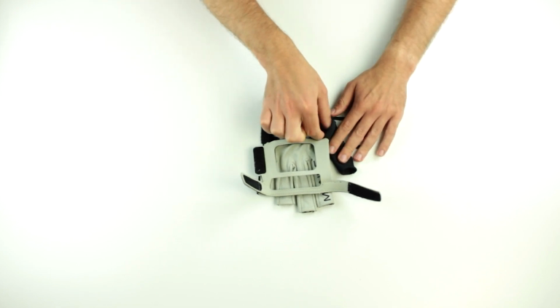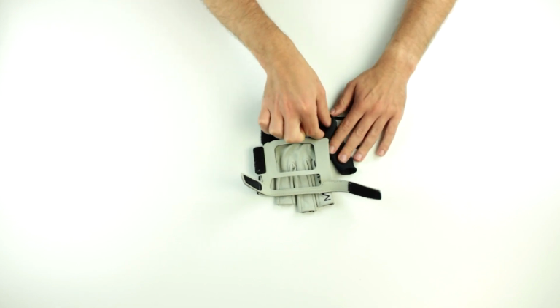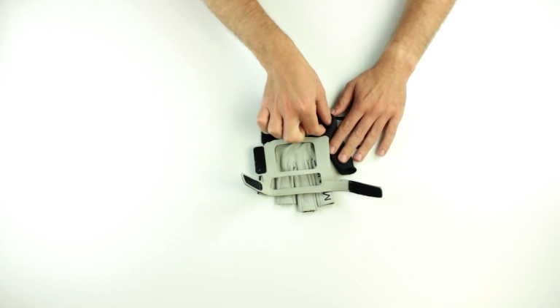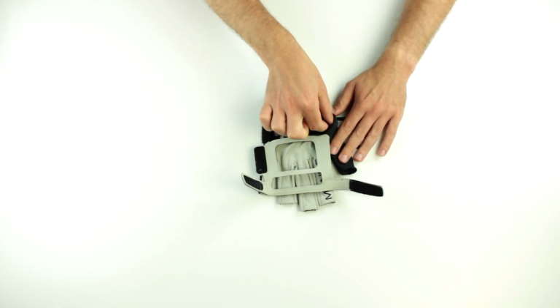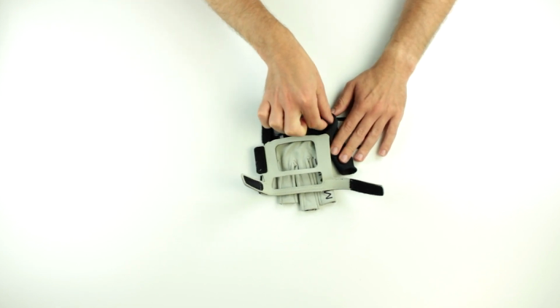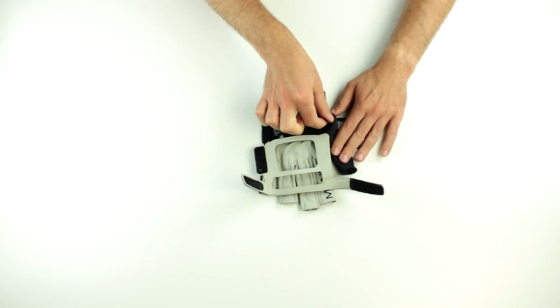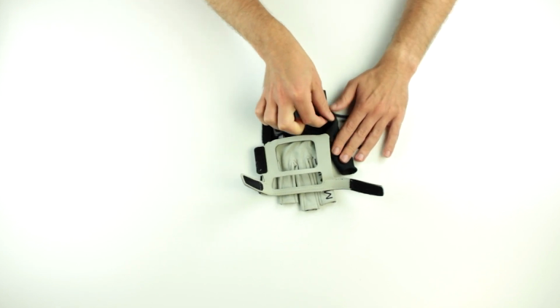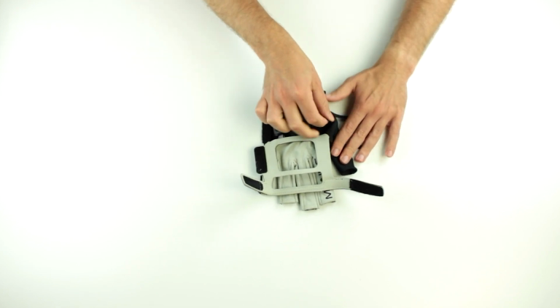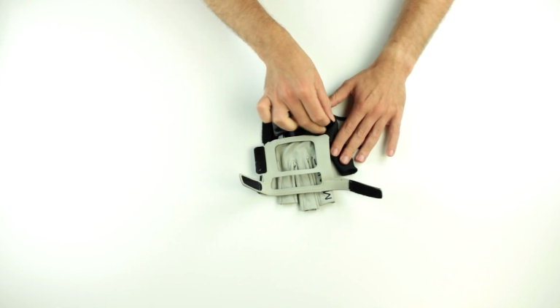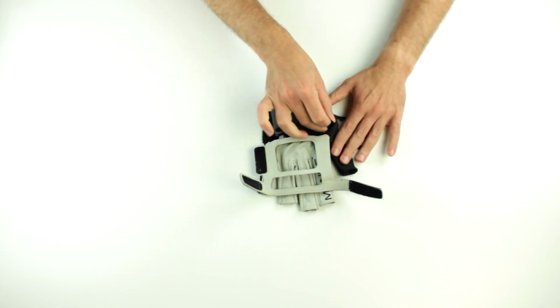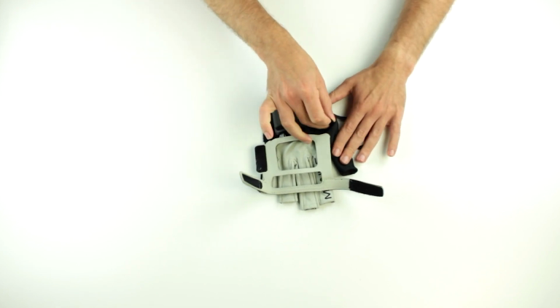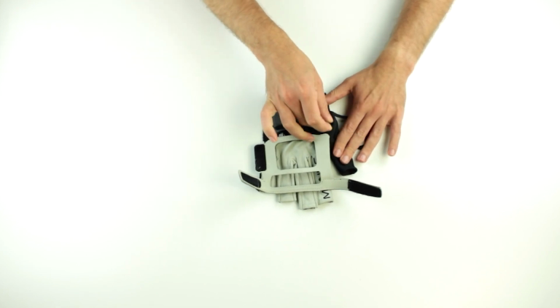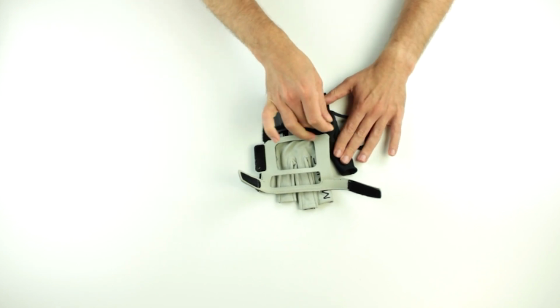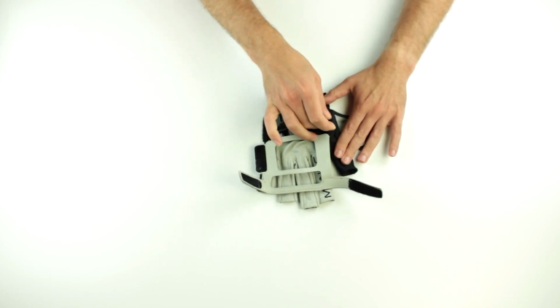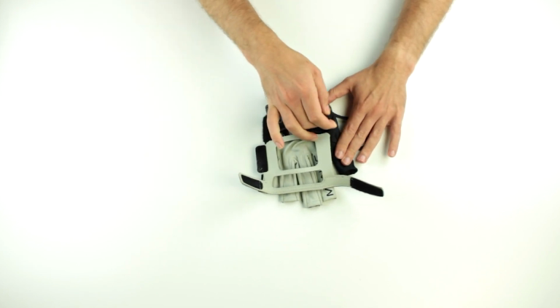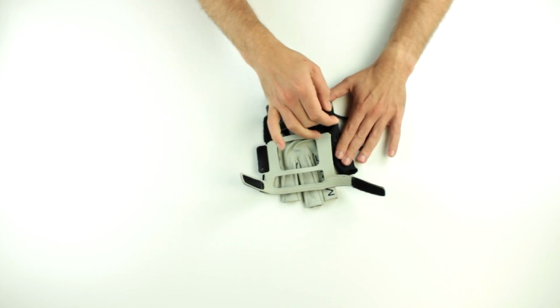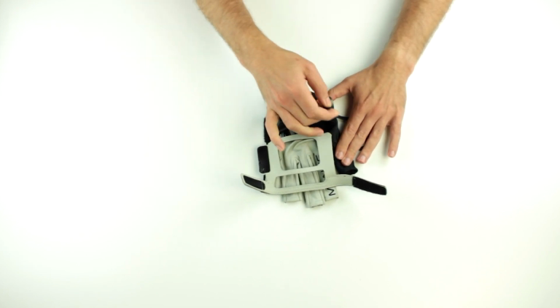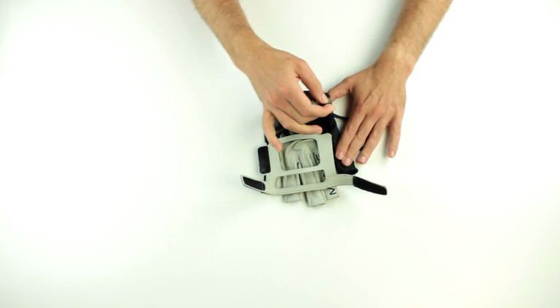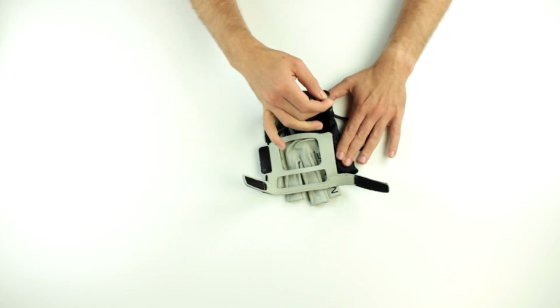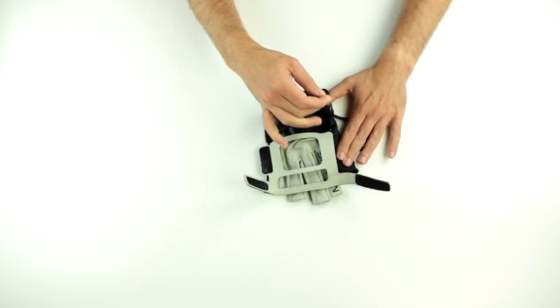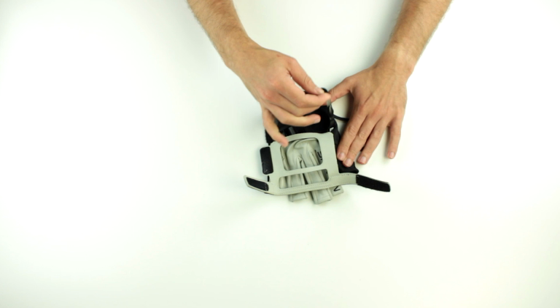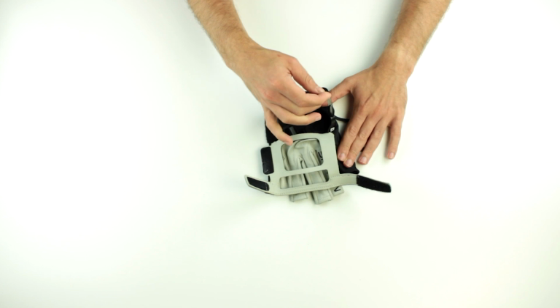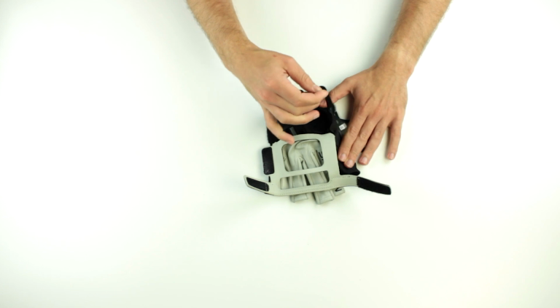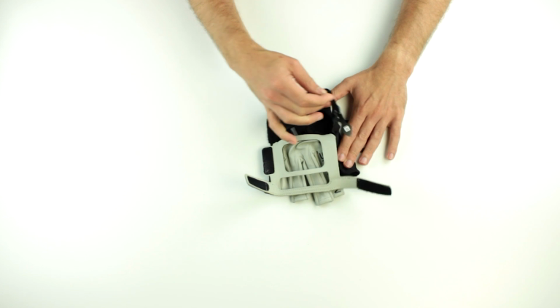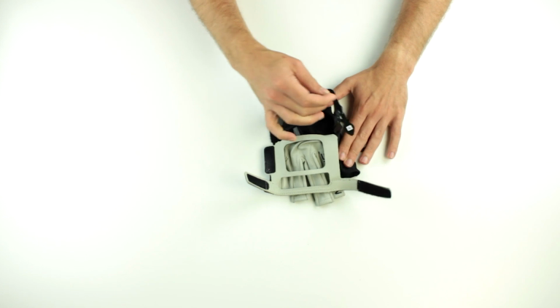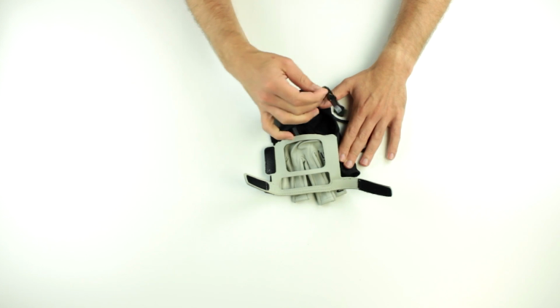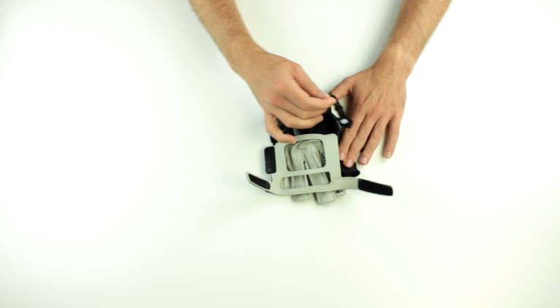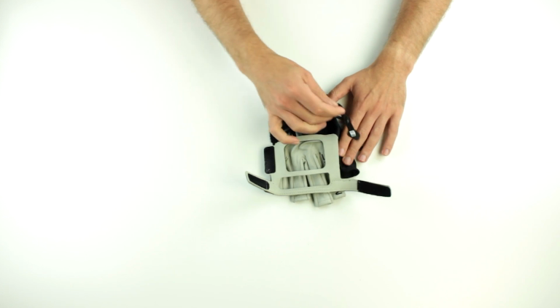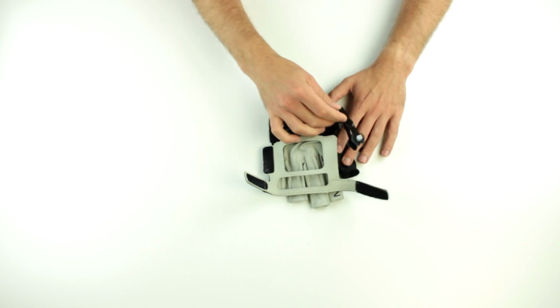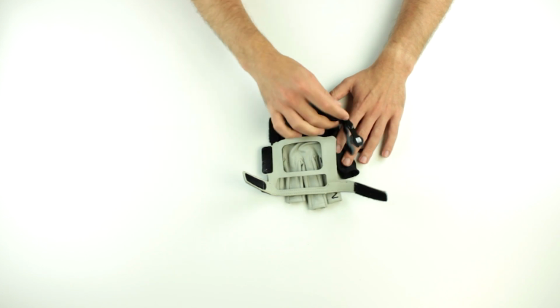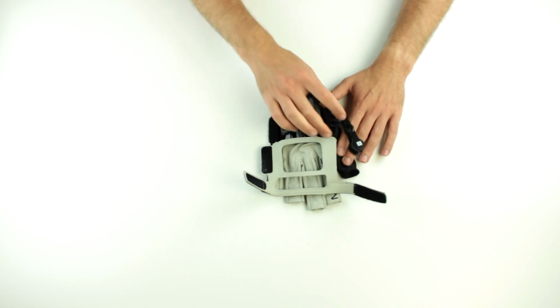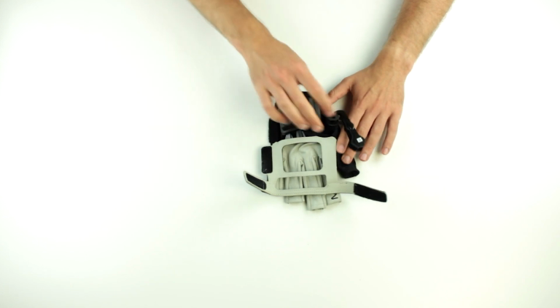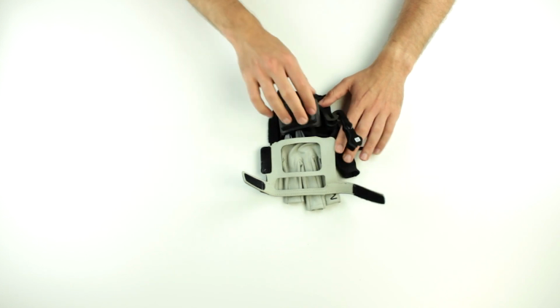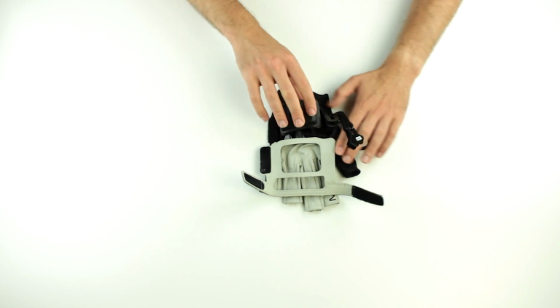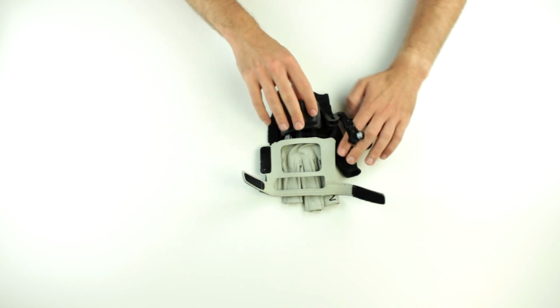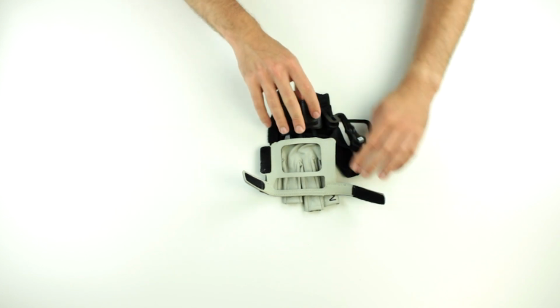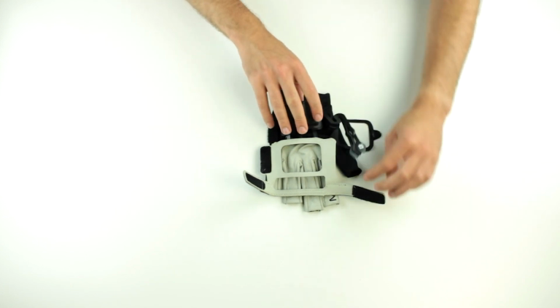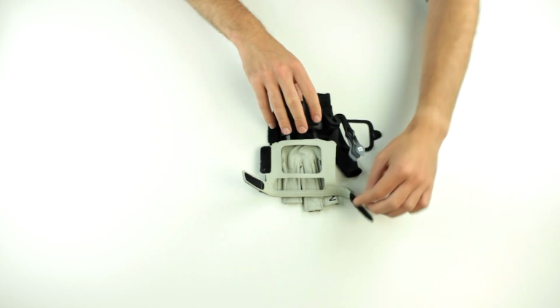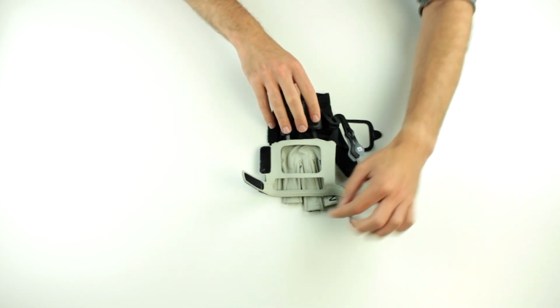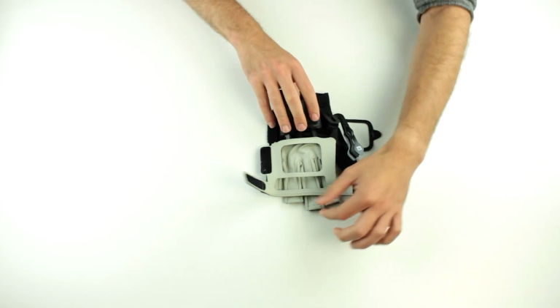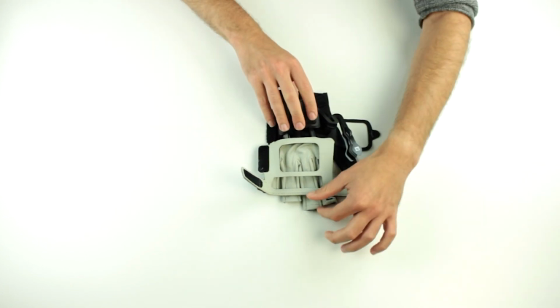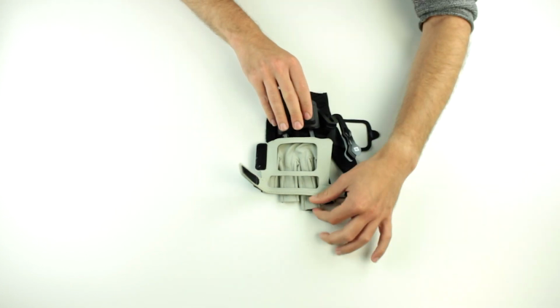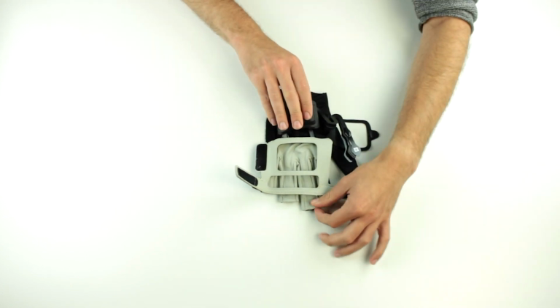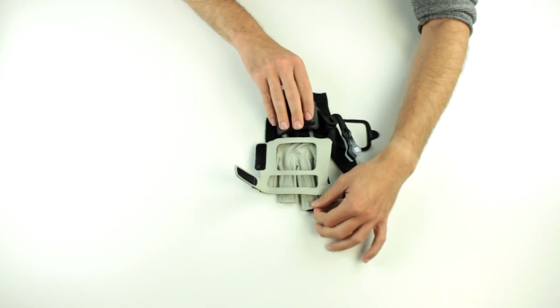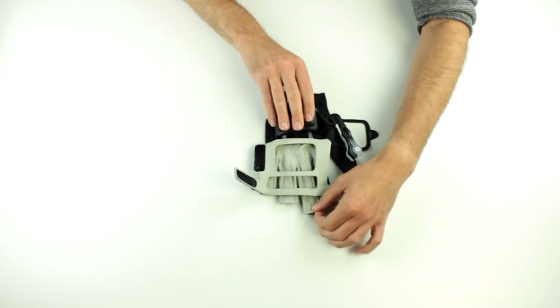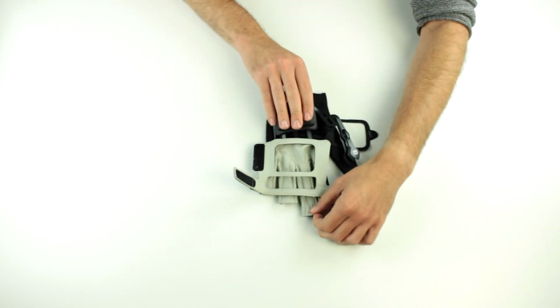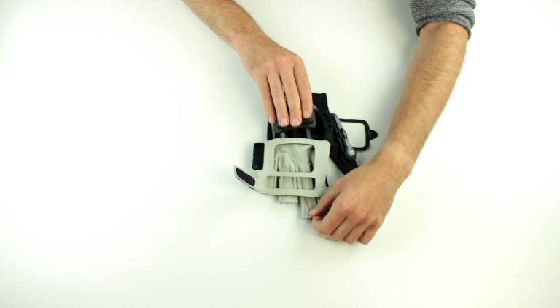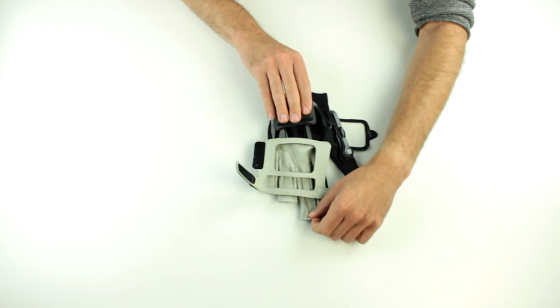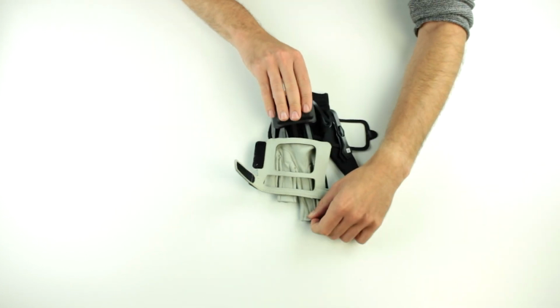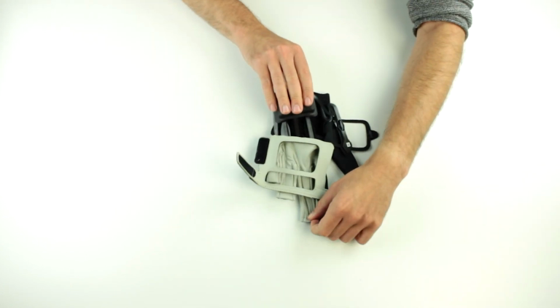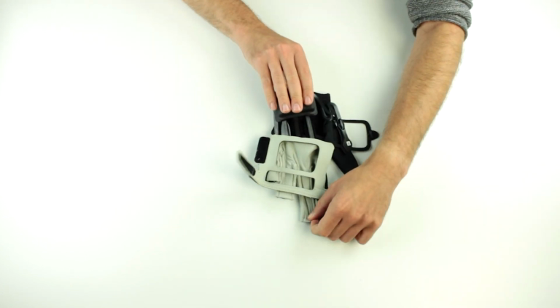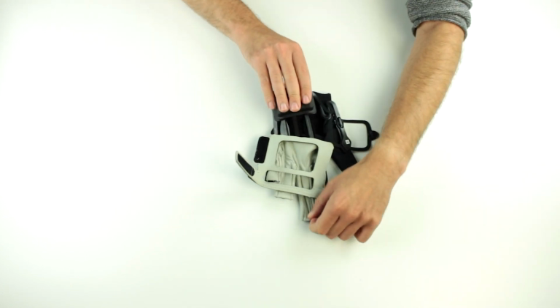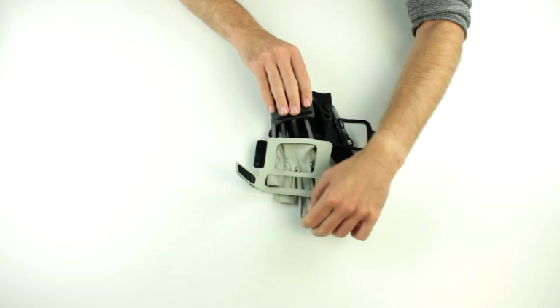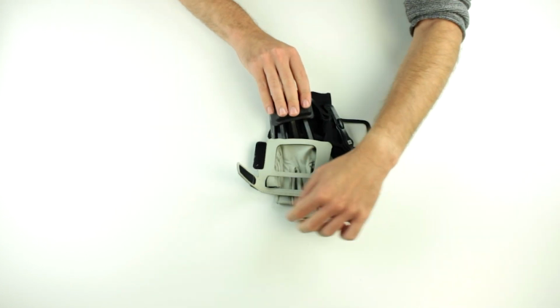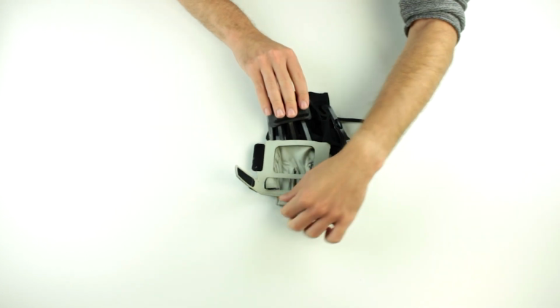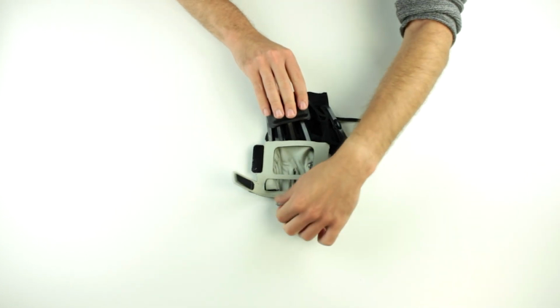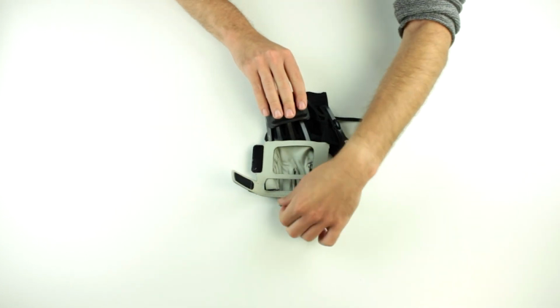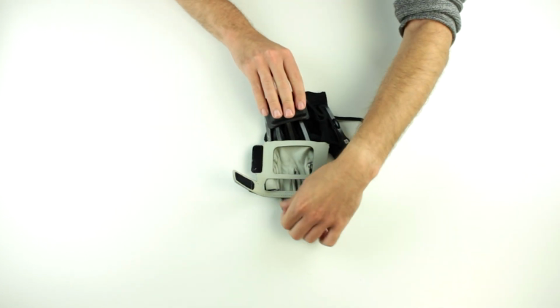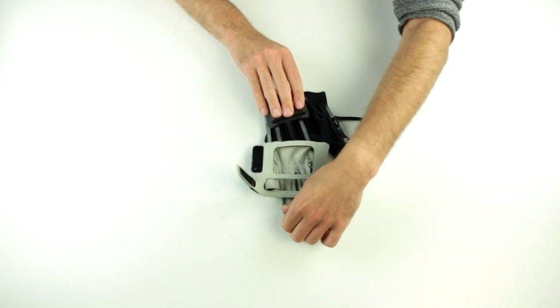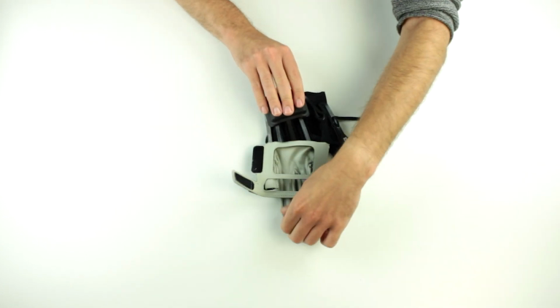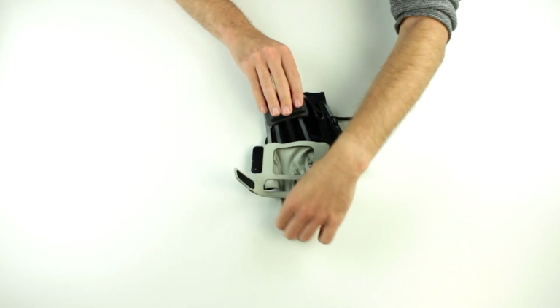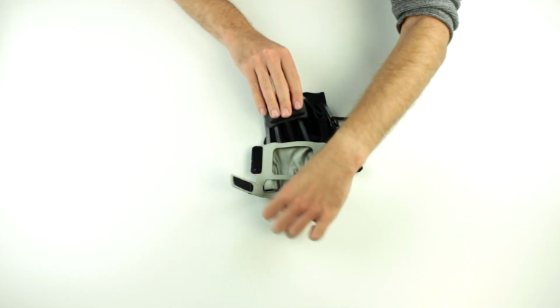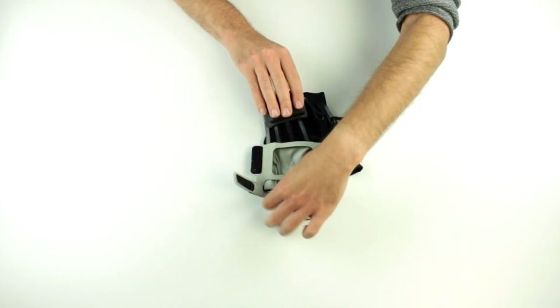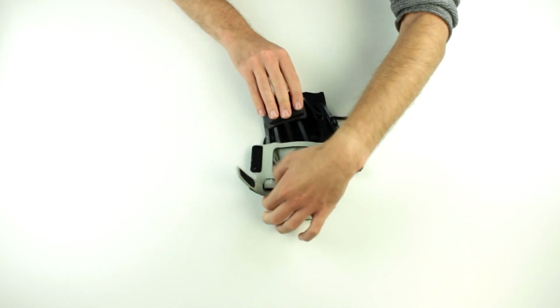First pull out the thumb. Carefully guide and pull out the rest of the electronics module from the glove.